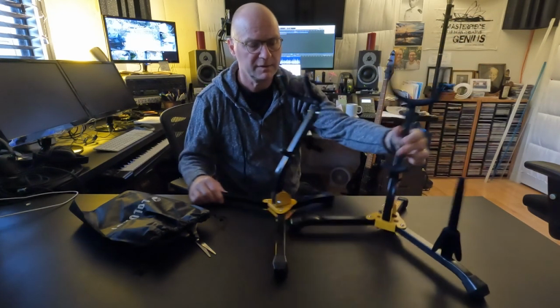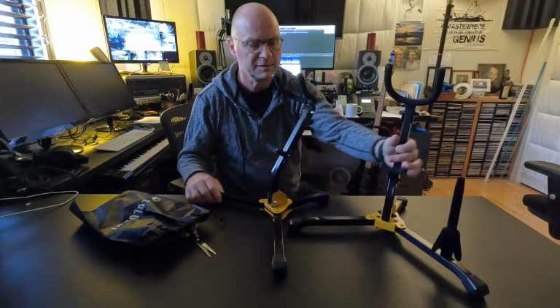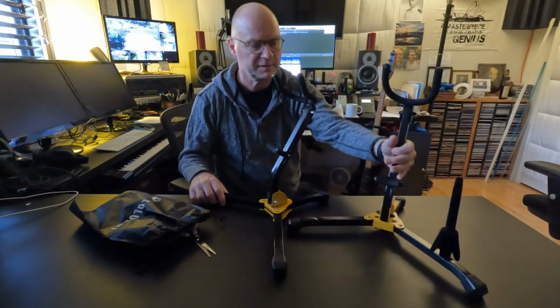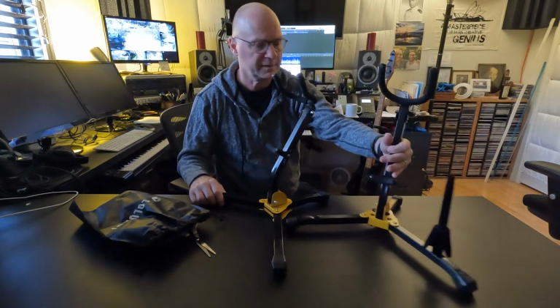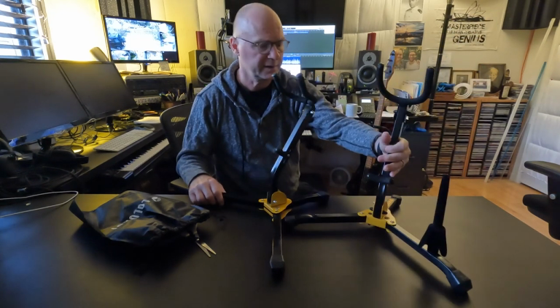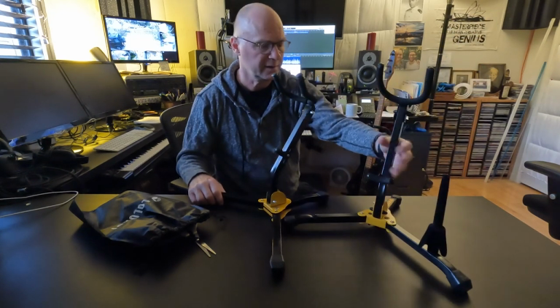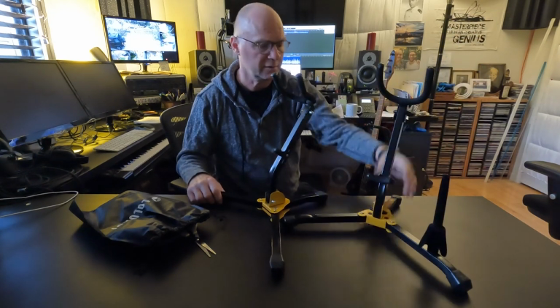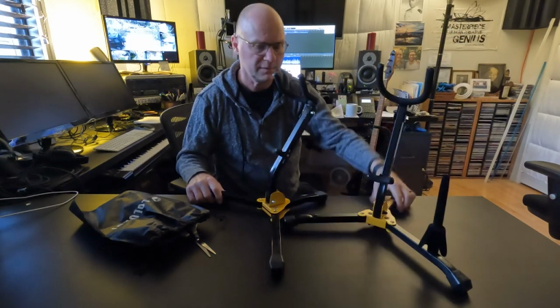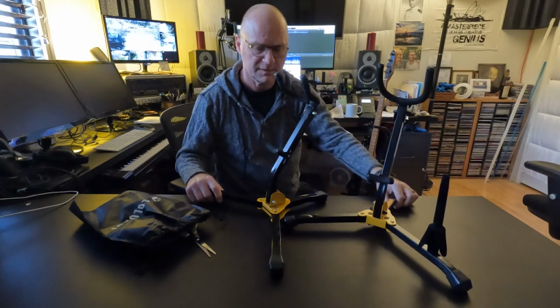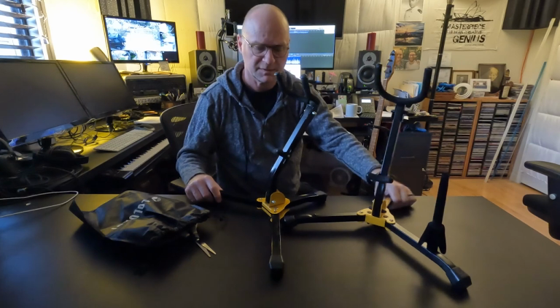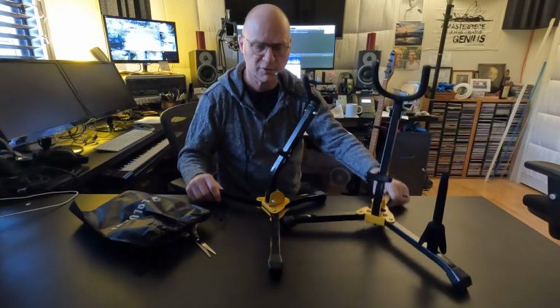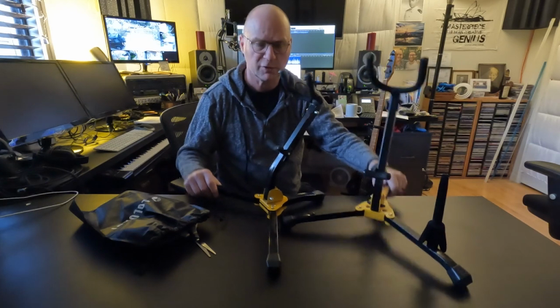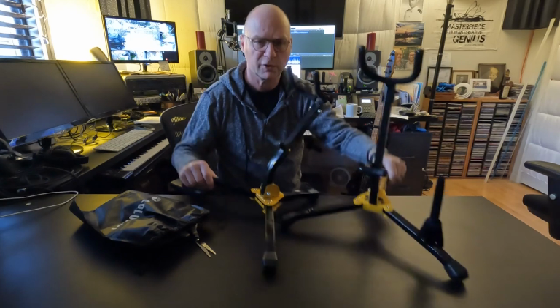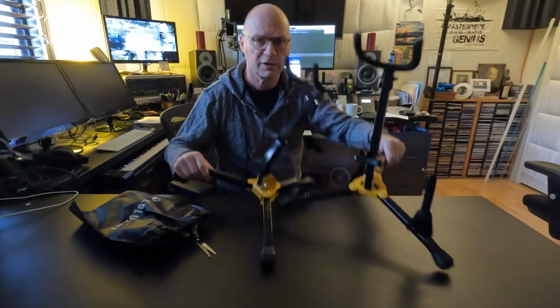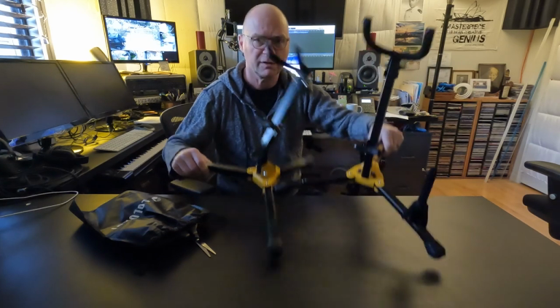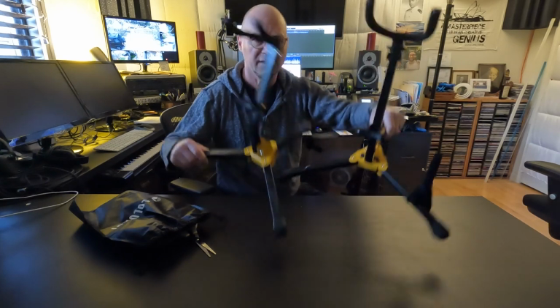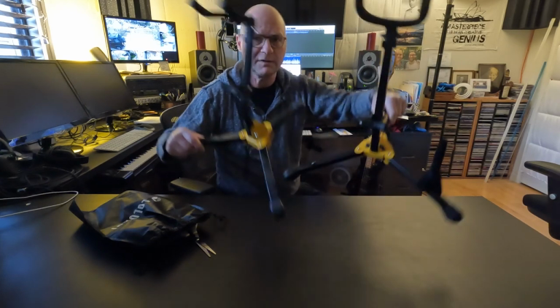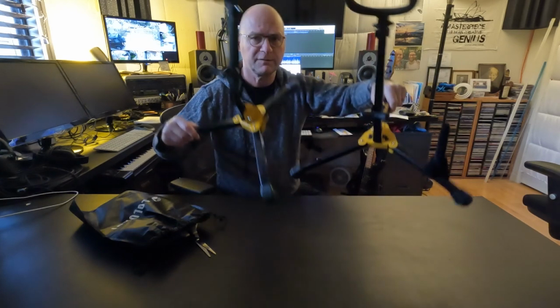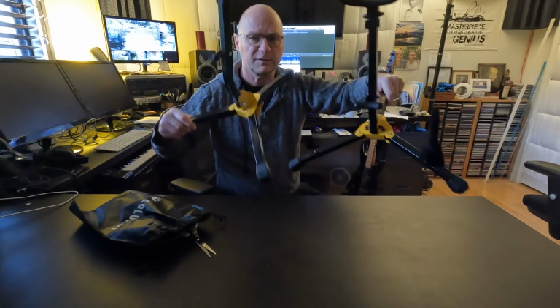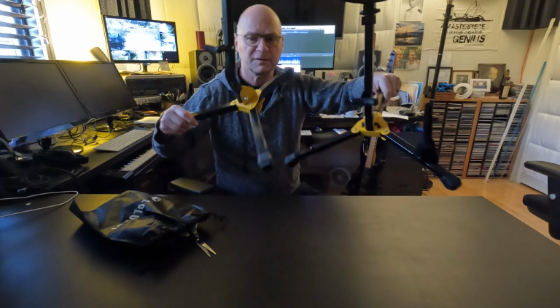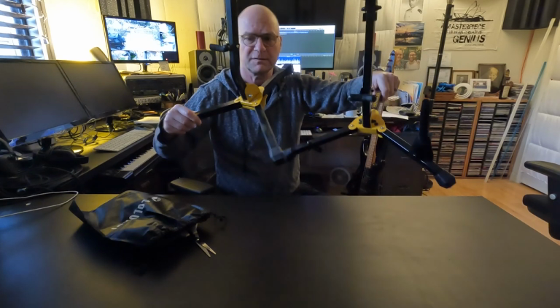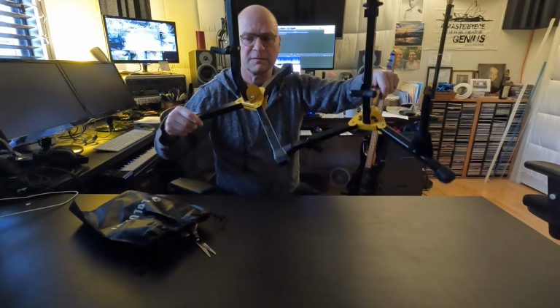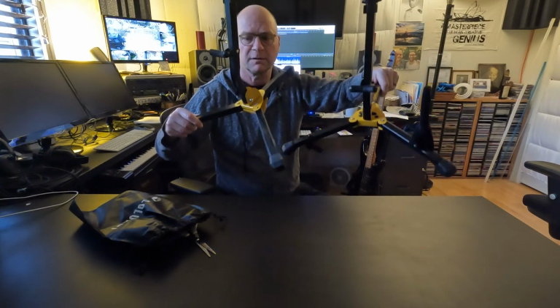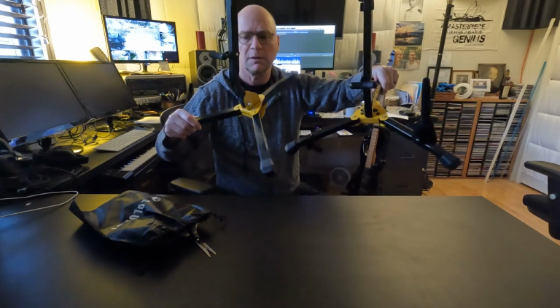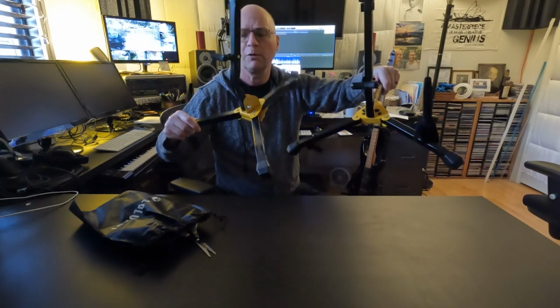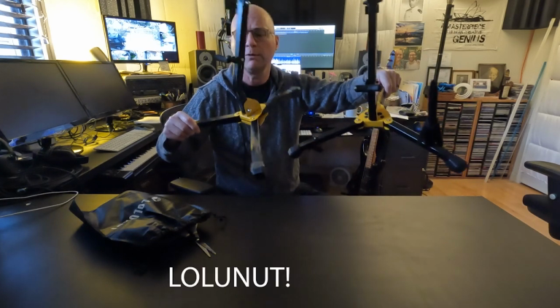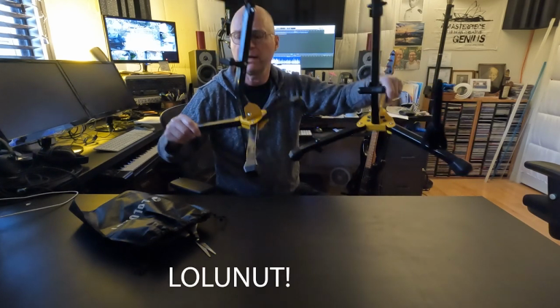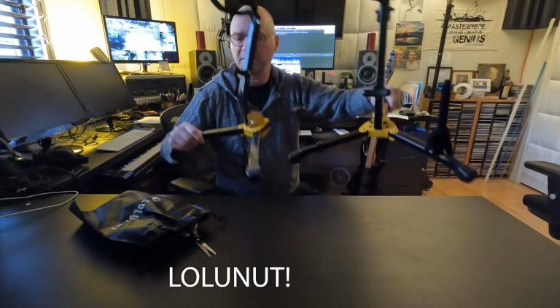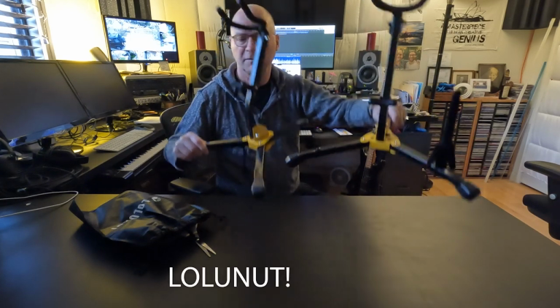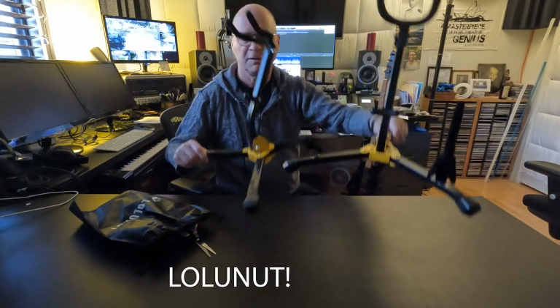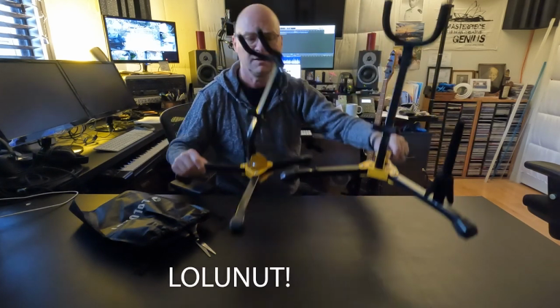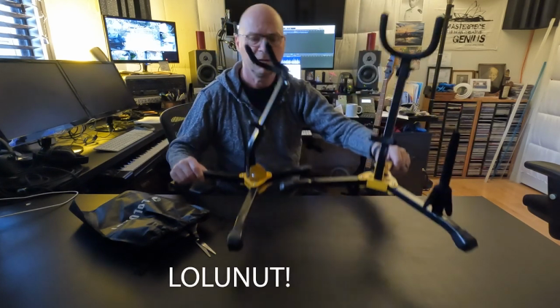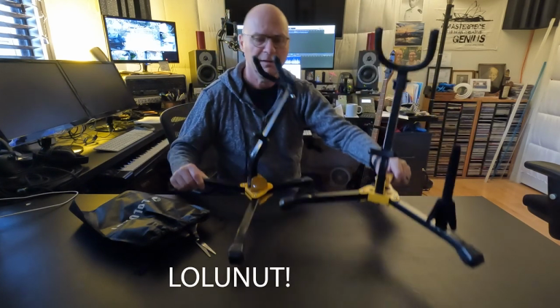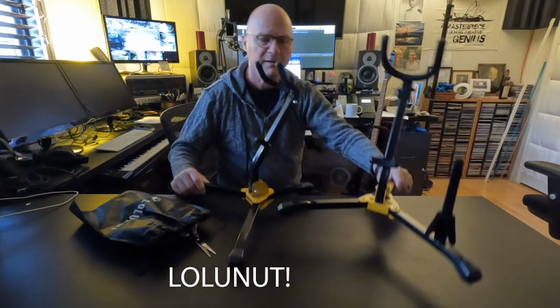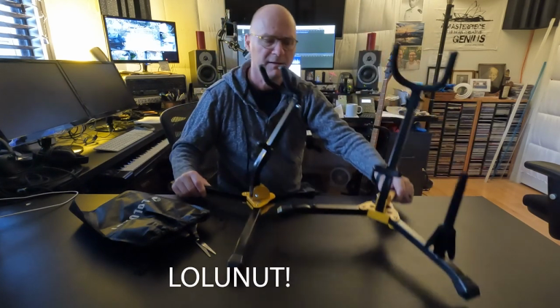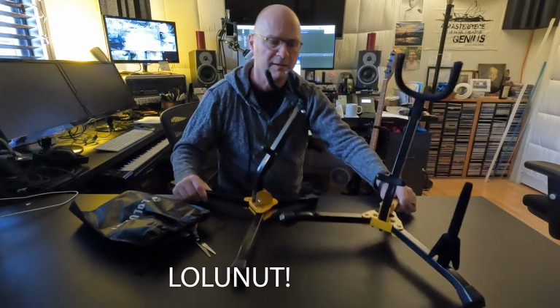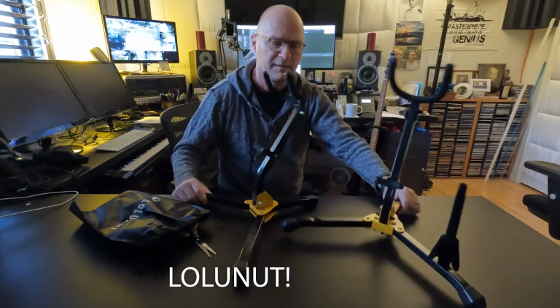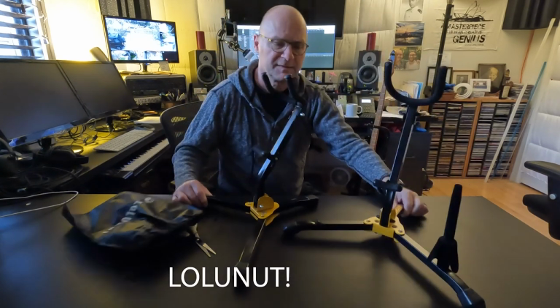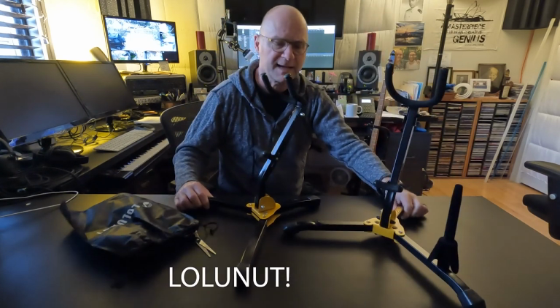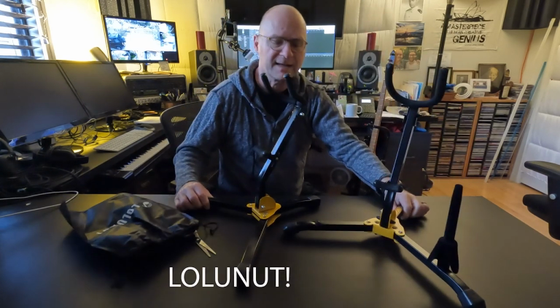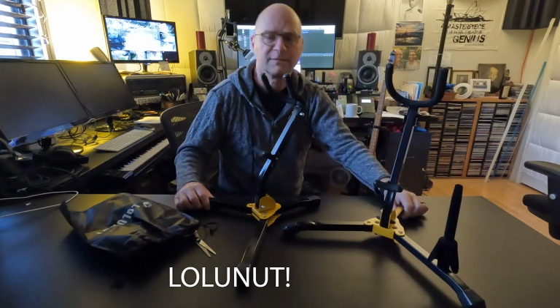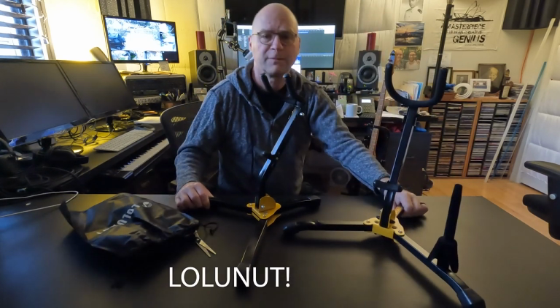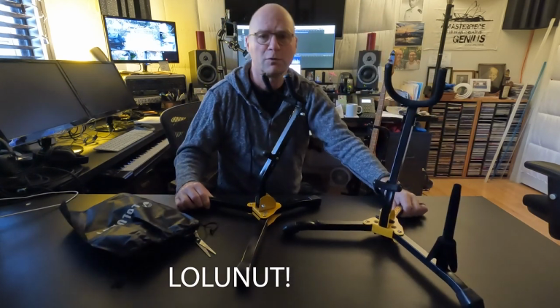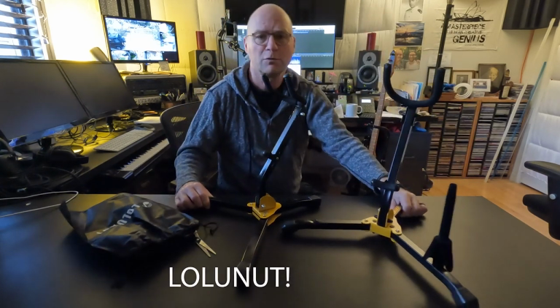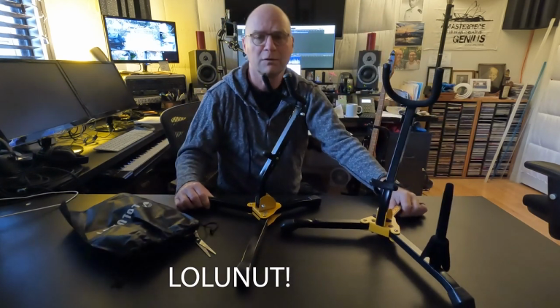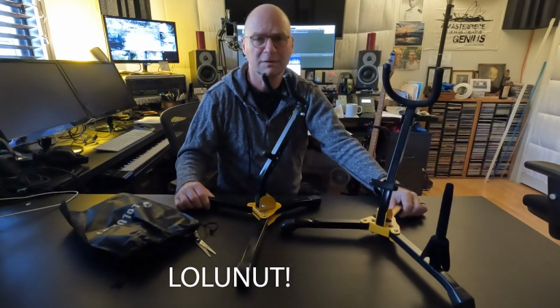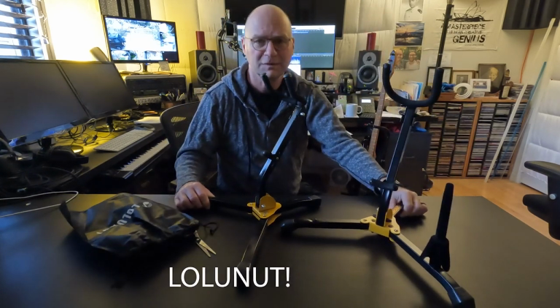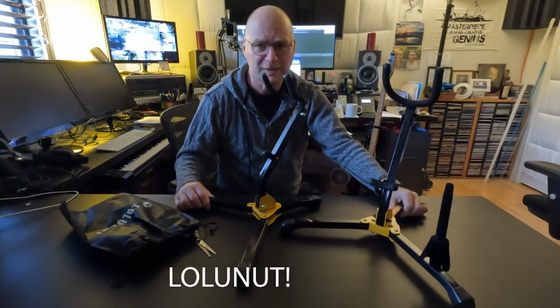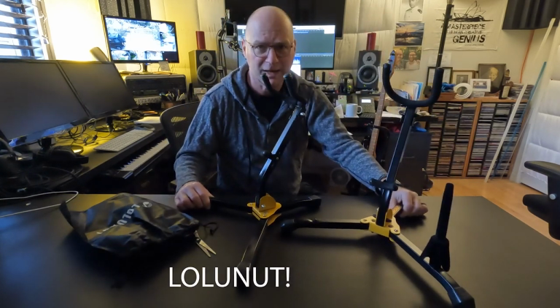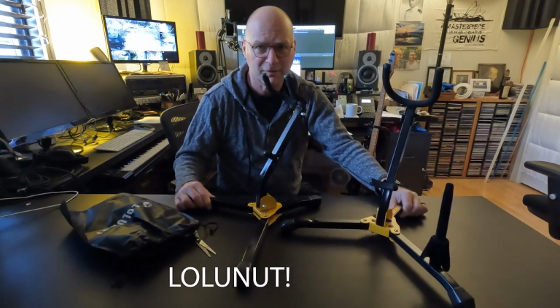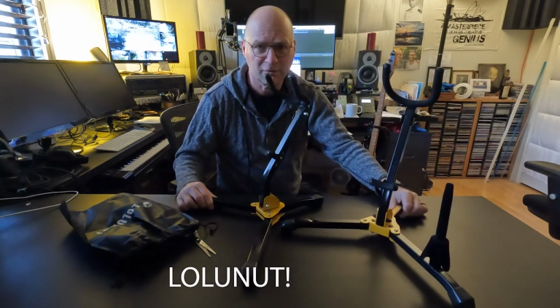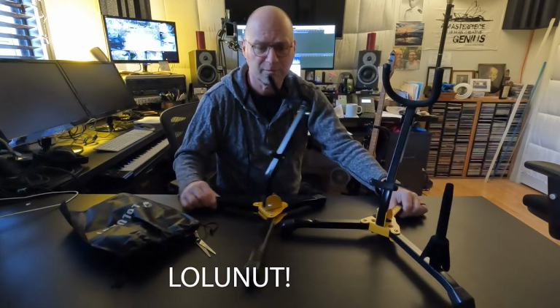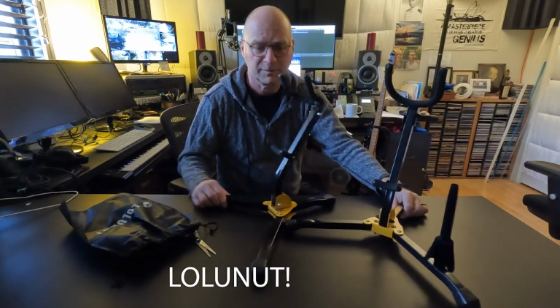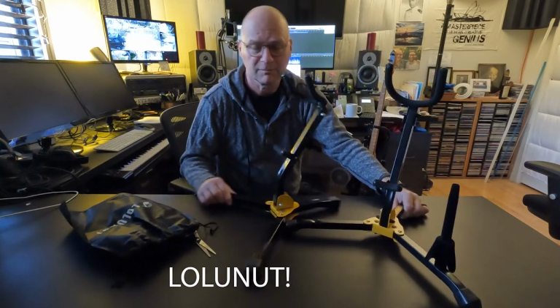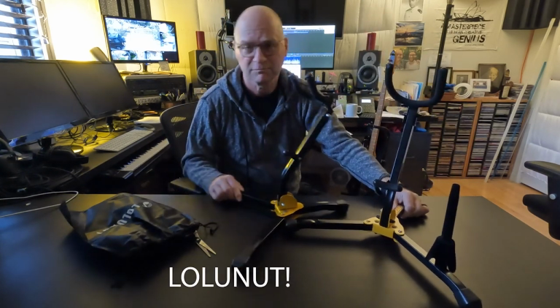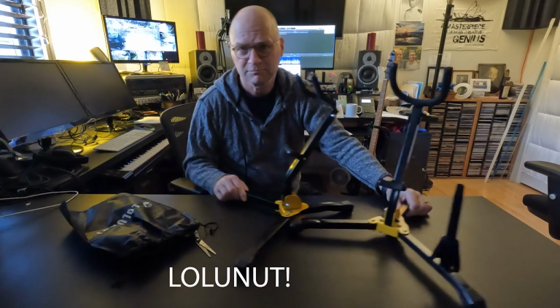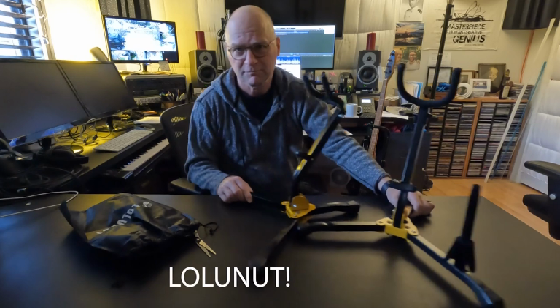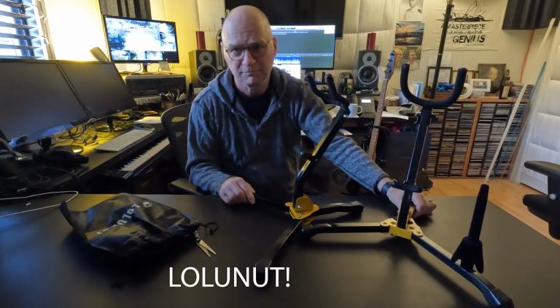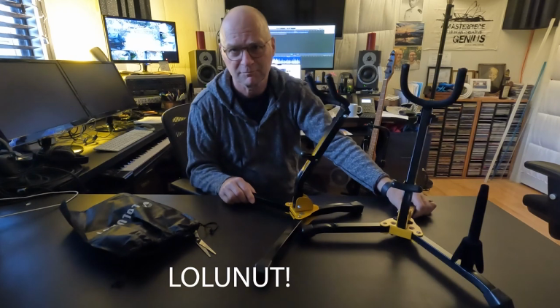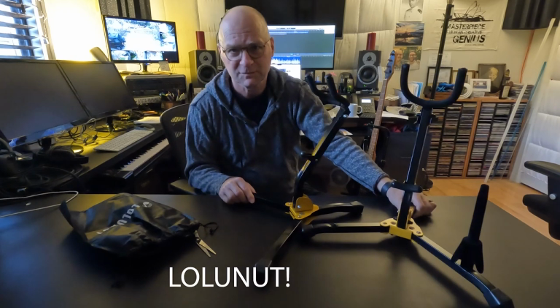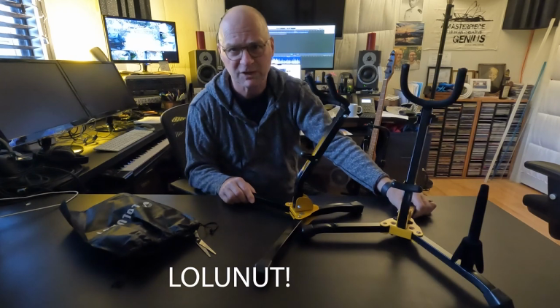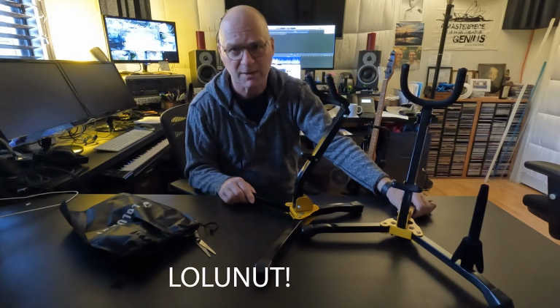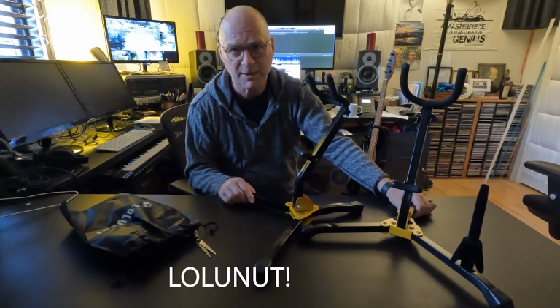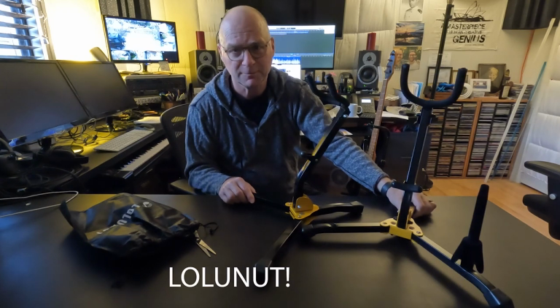There you go — there's the Hercules versus the Lolo Nut saxophone stands. Check them out.